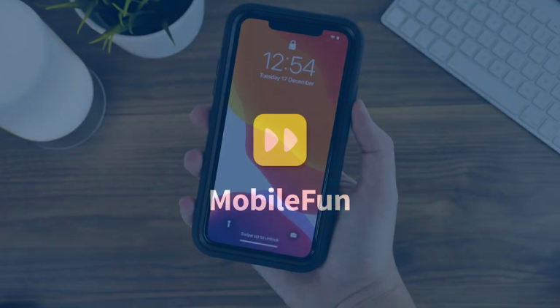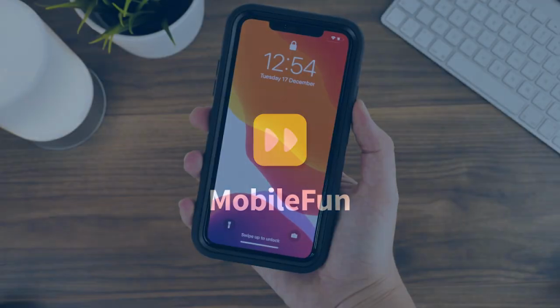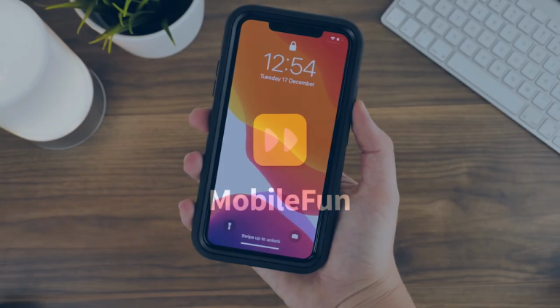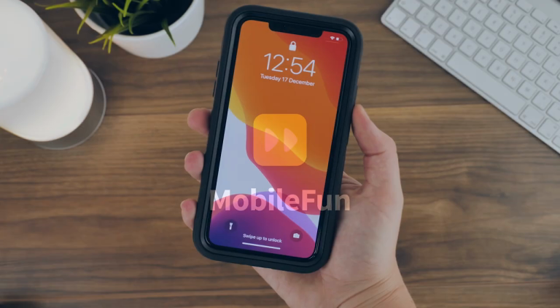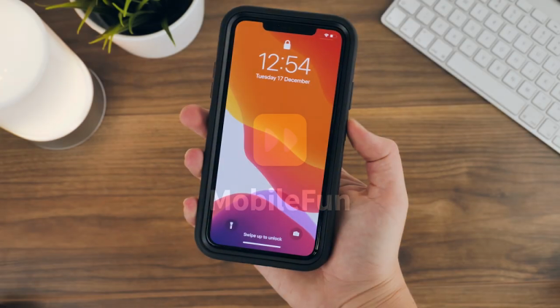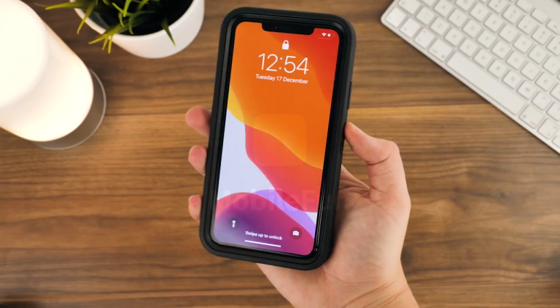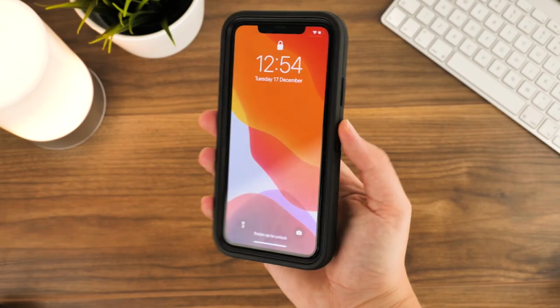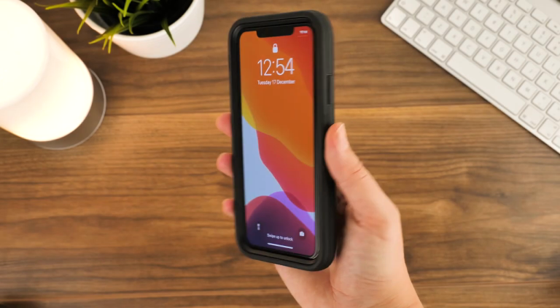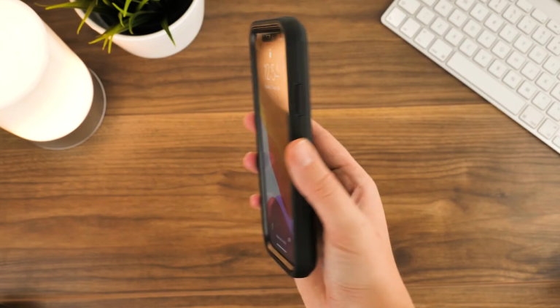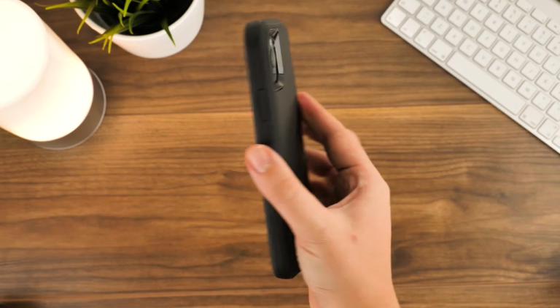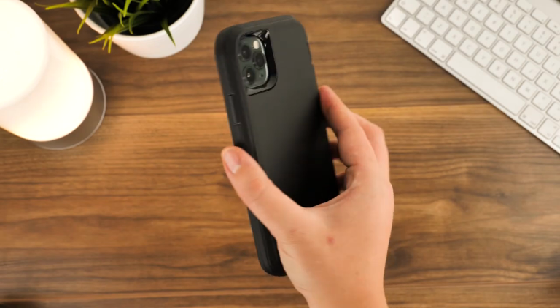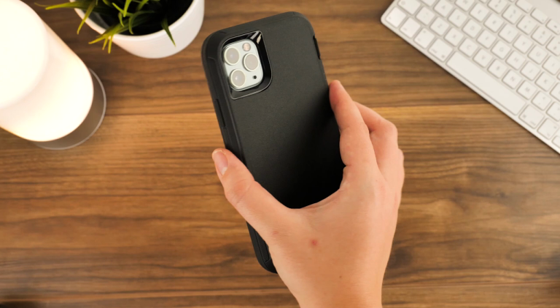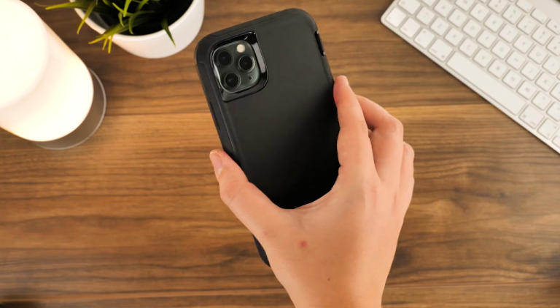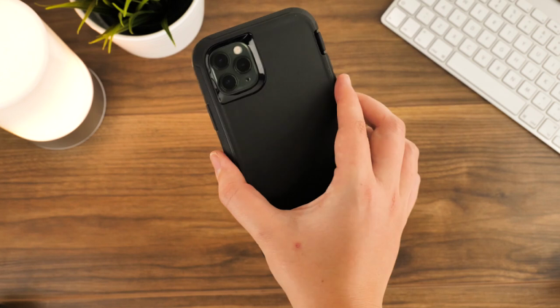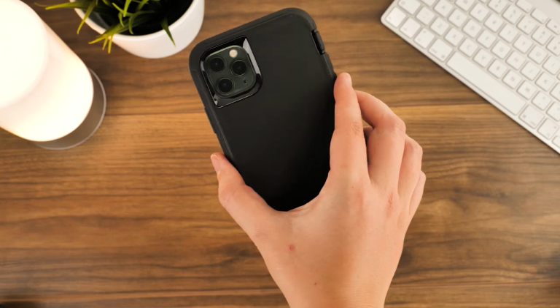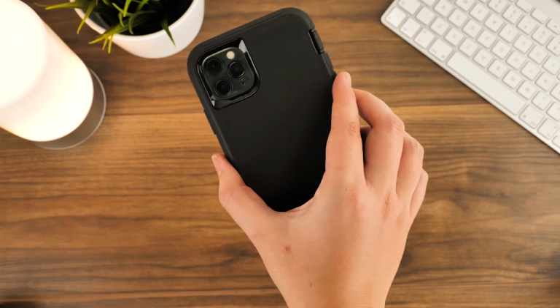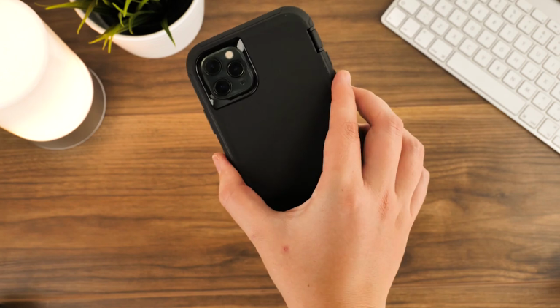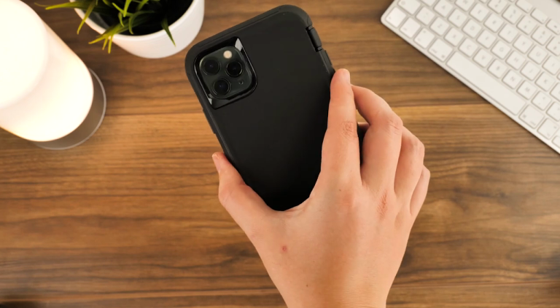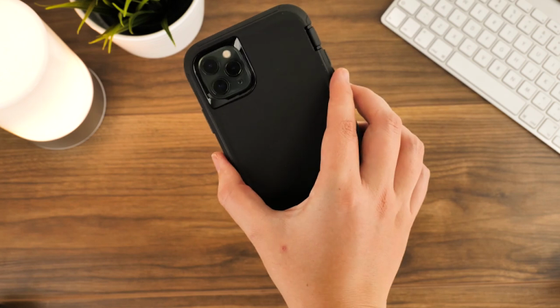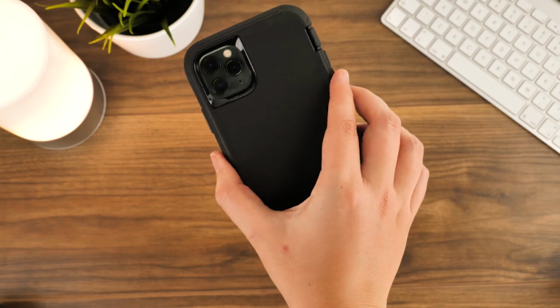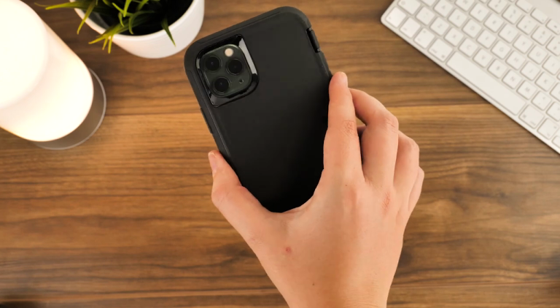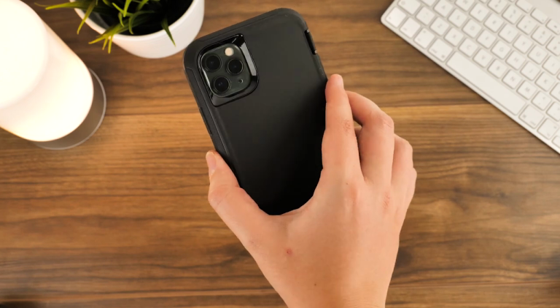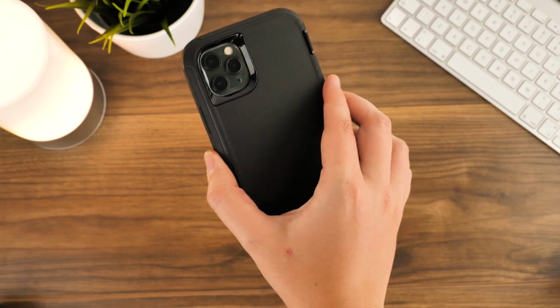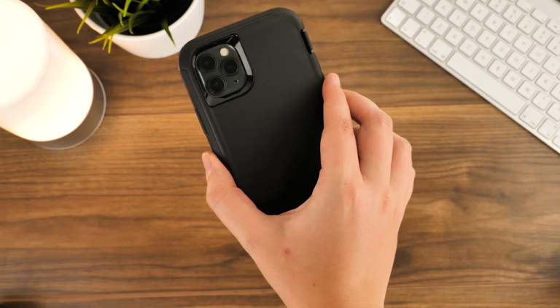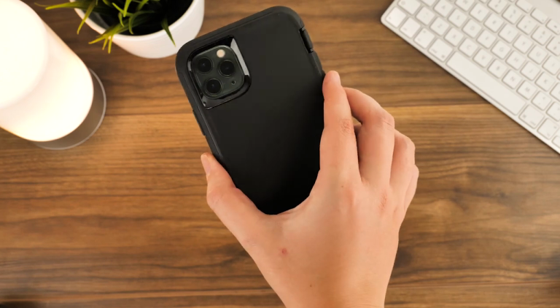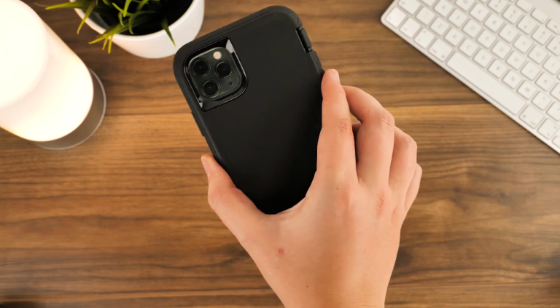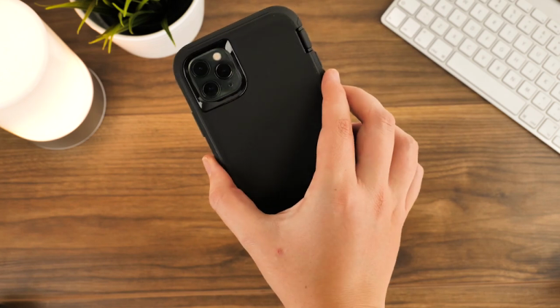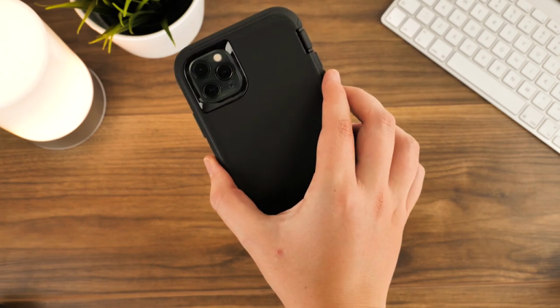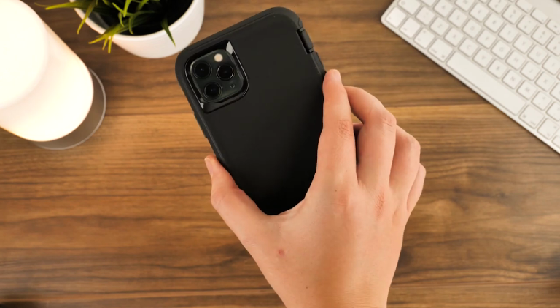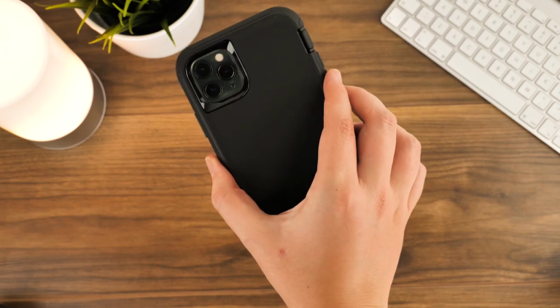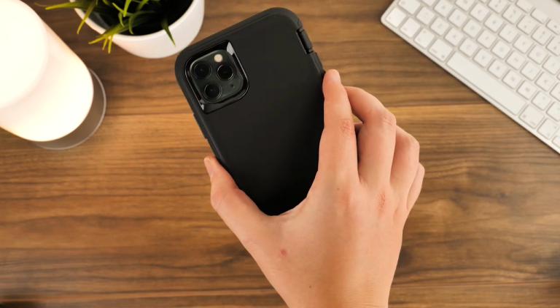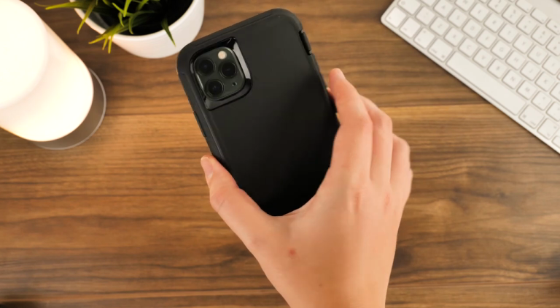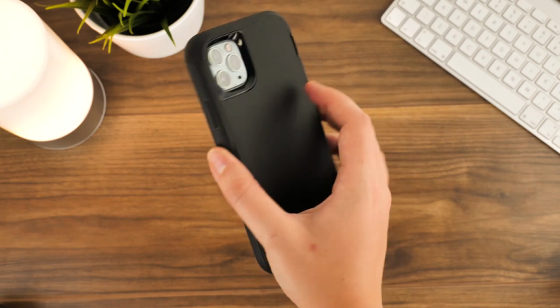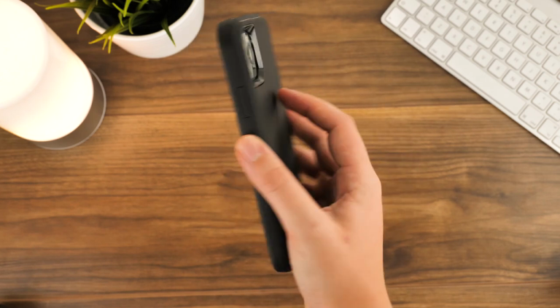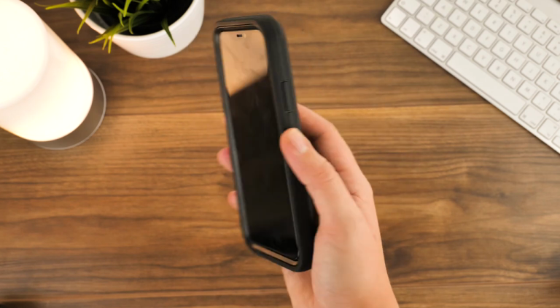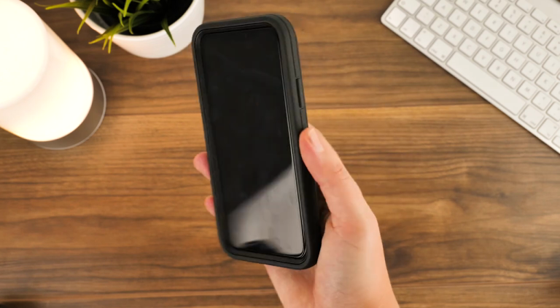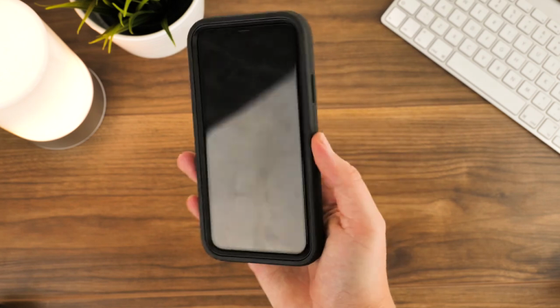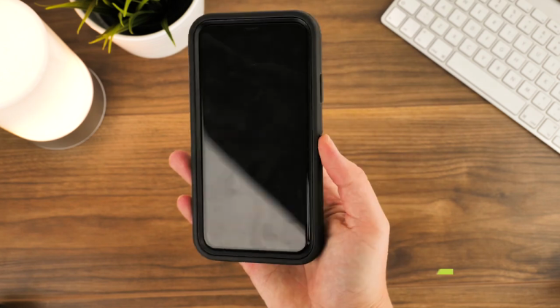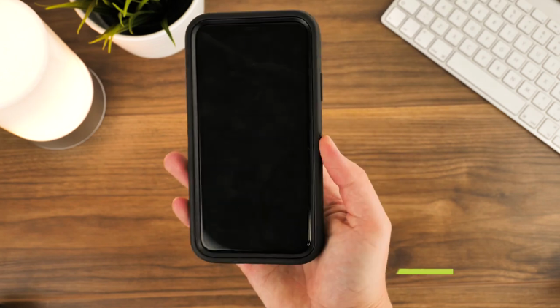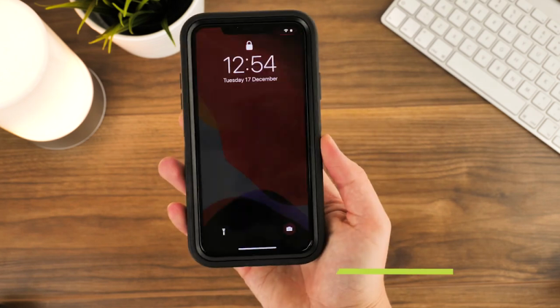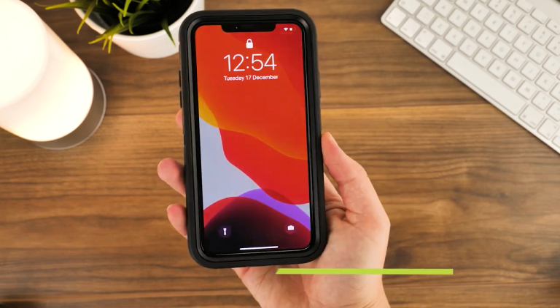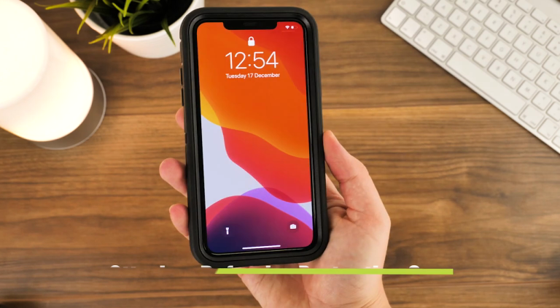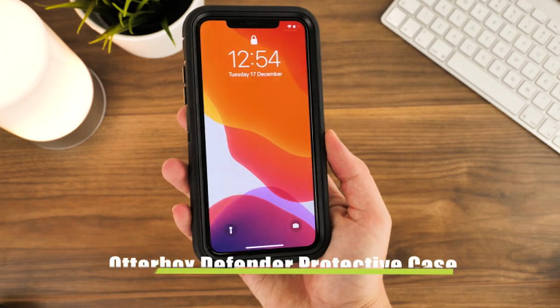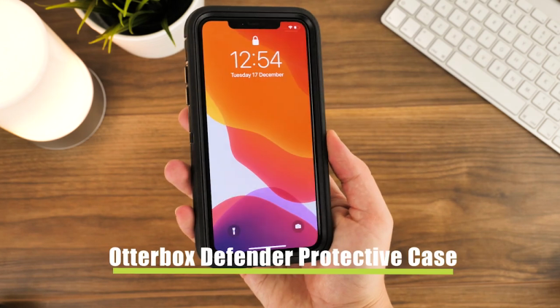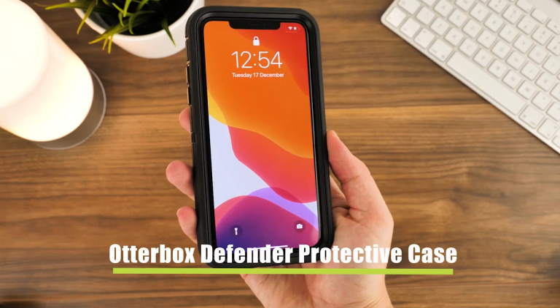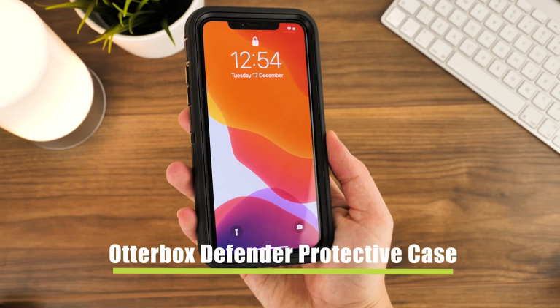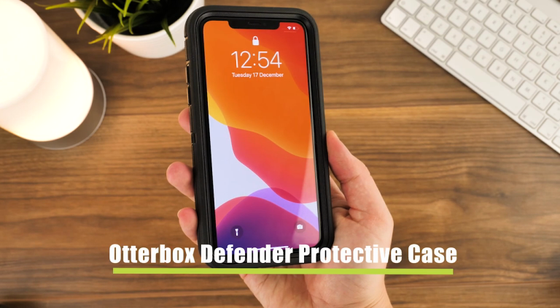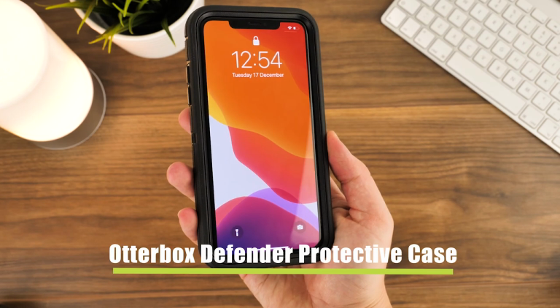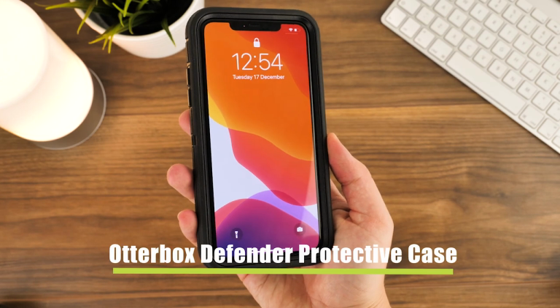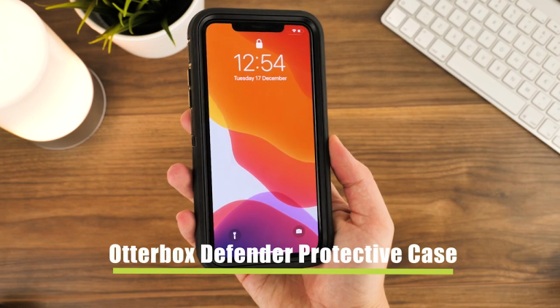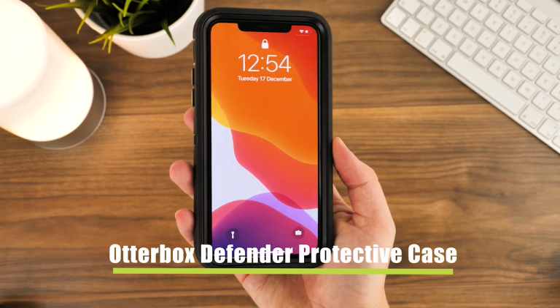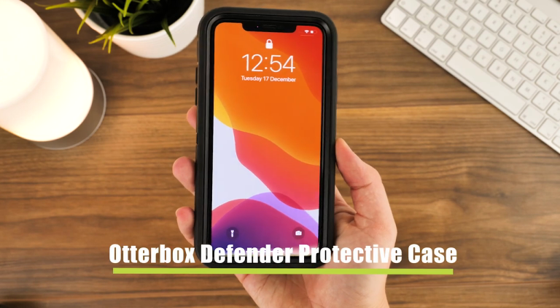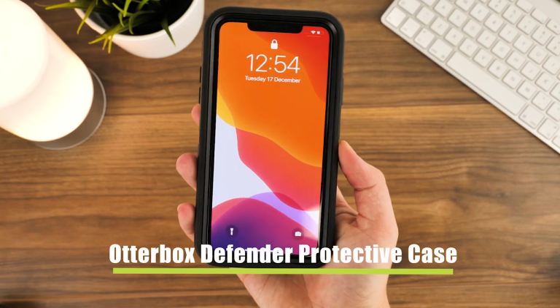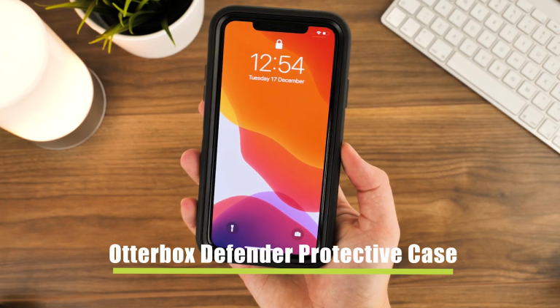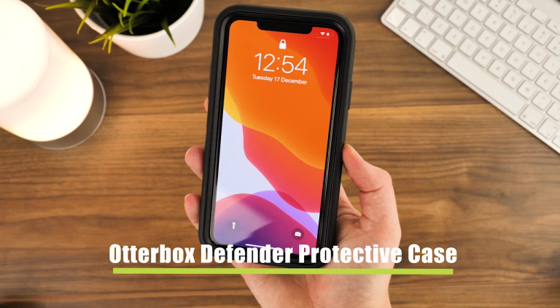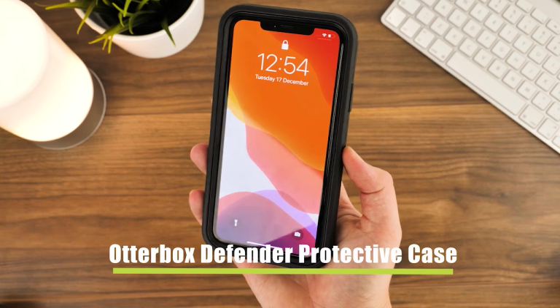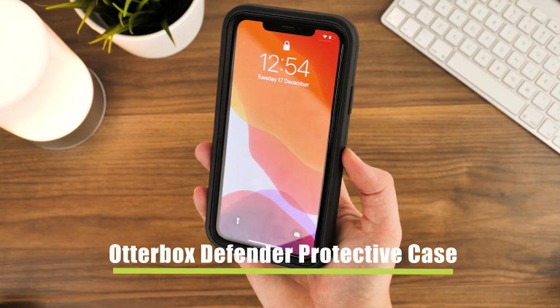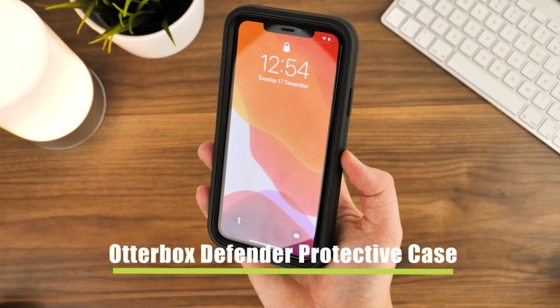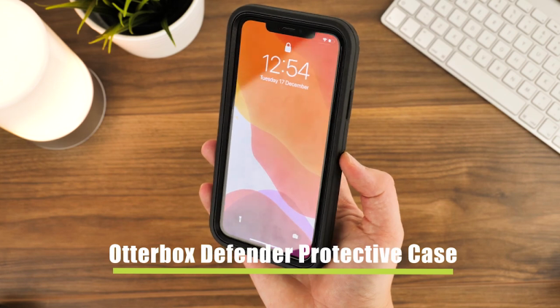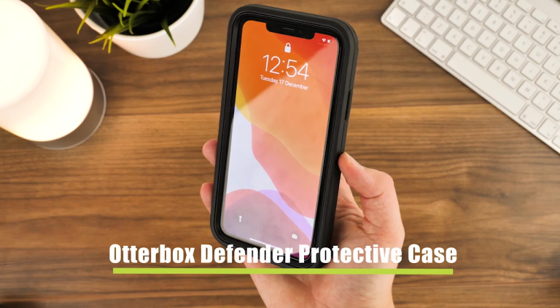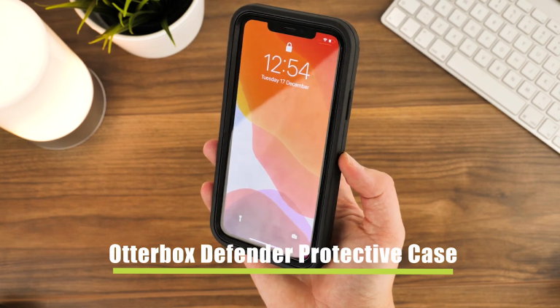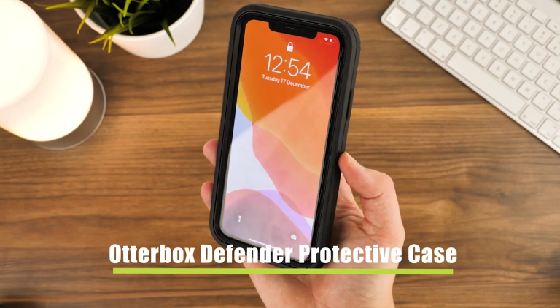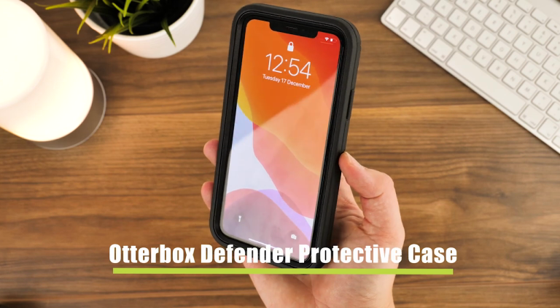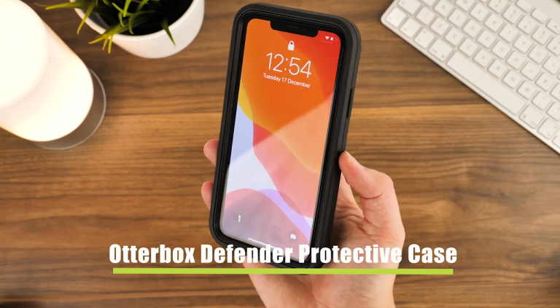Hello and welcome to this video where we will be demonstrating how to install and remove the OtterBox Defender on the iPhone 11 Pro Max.